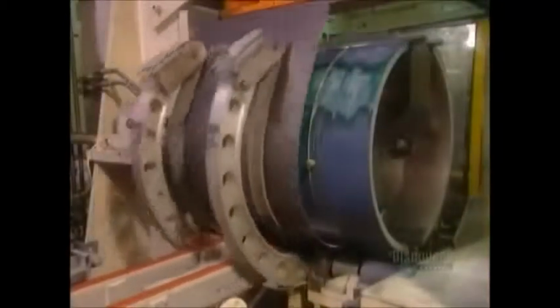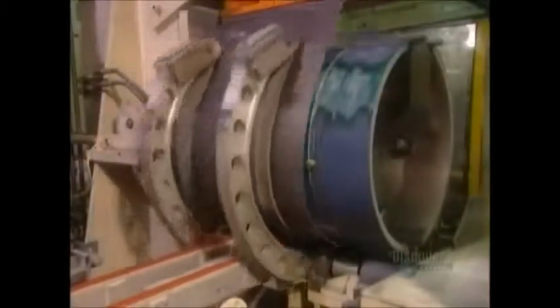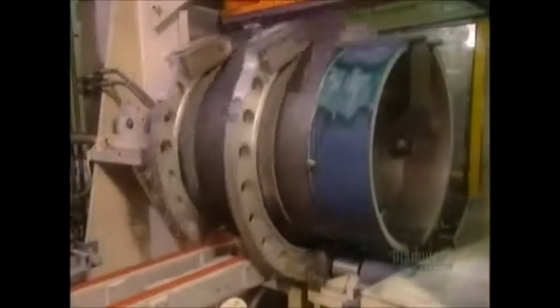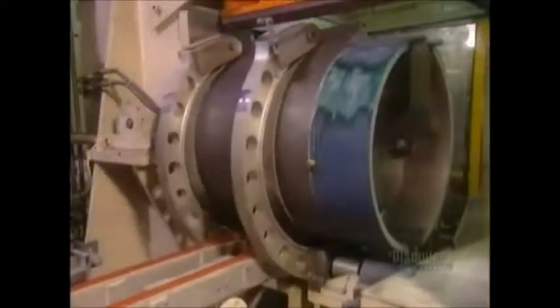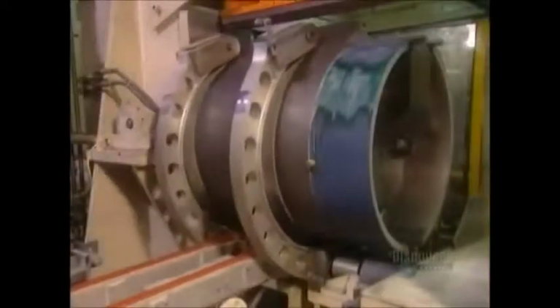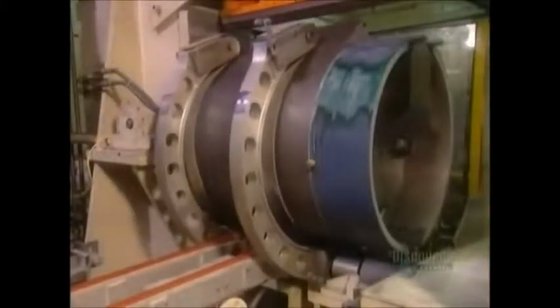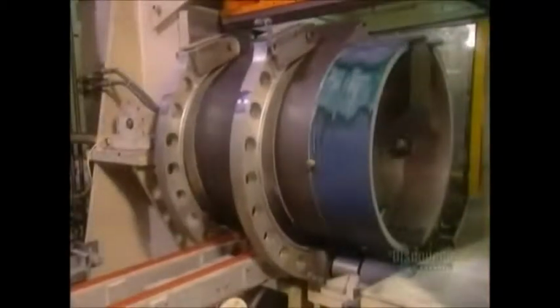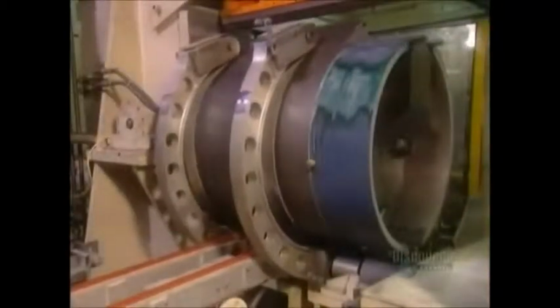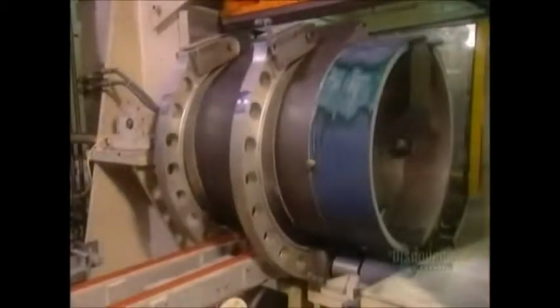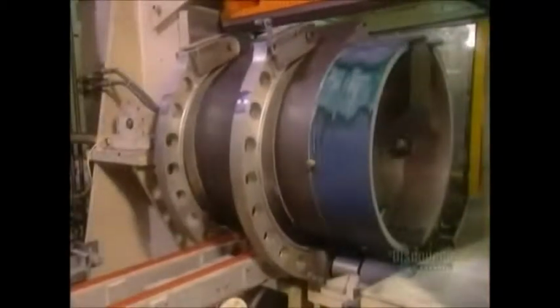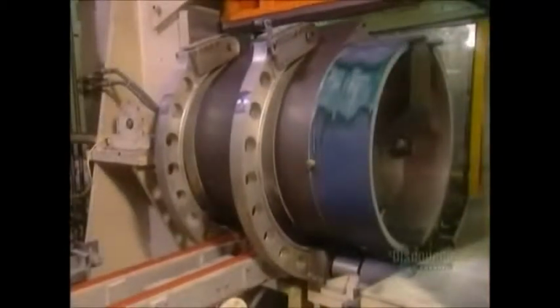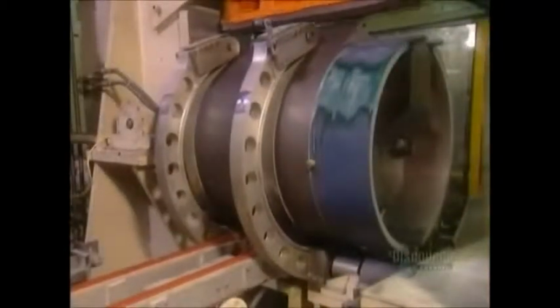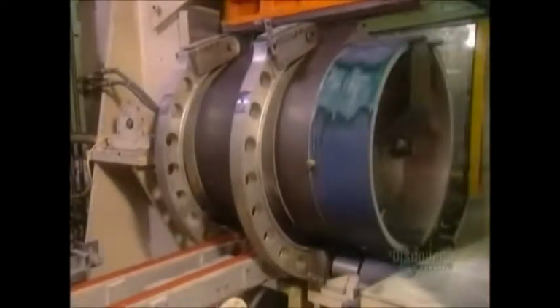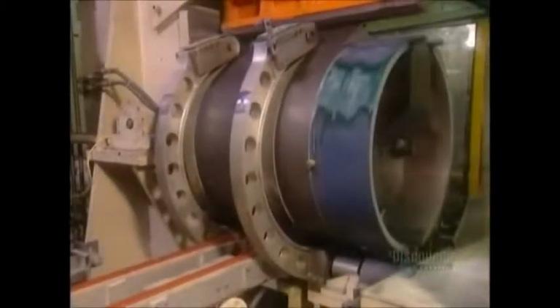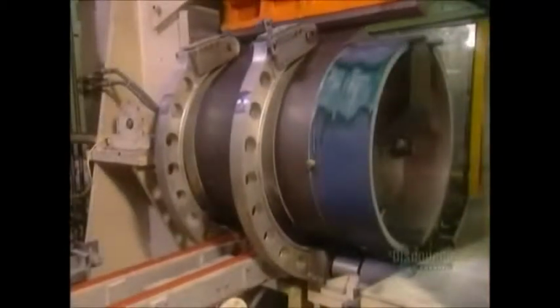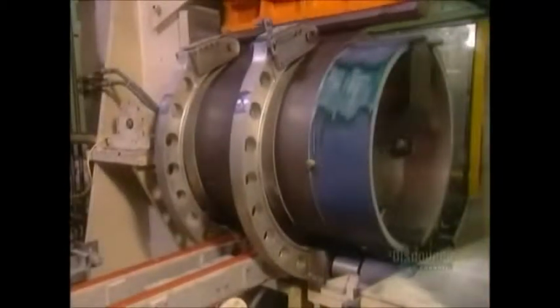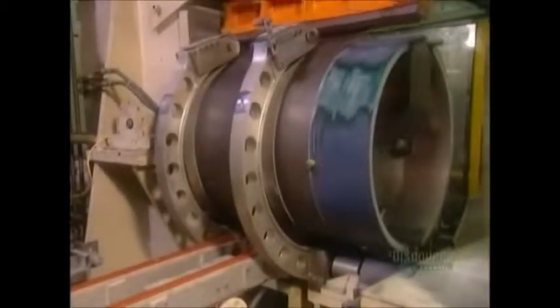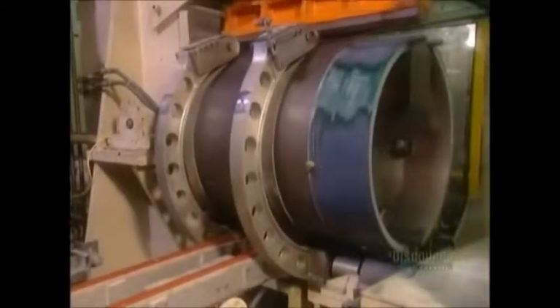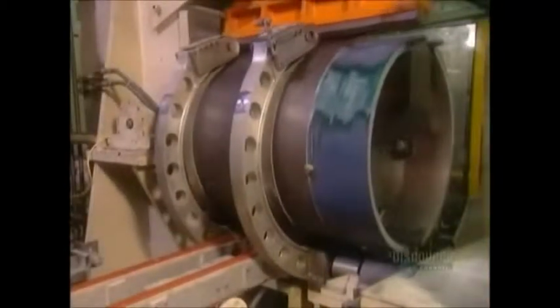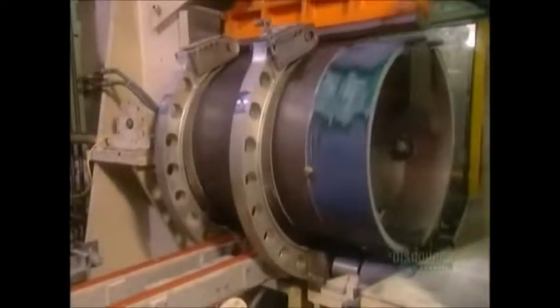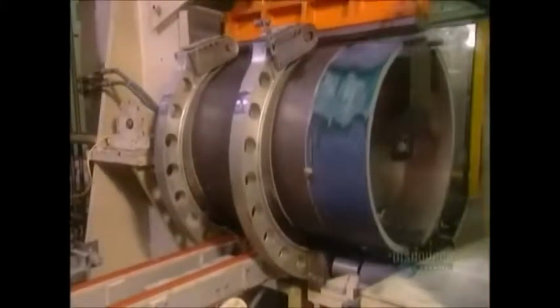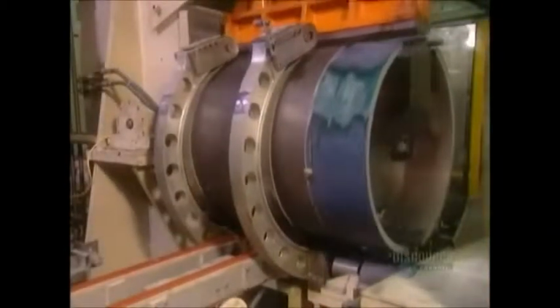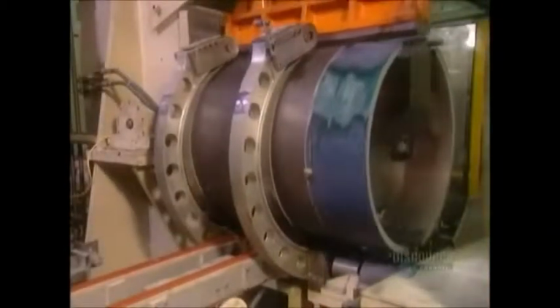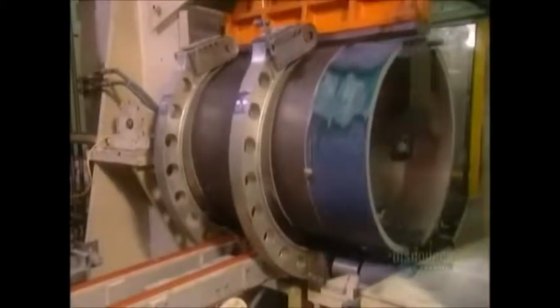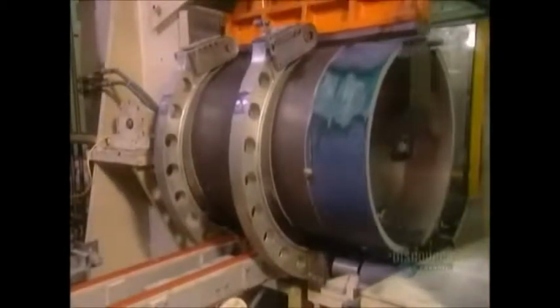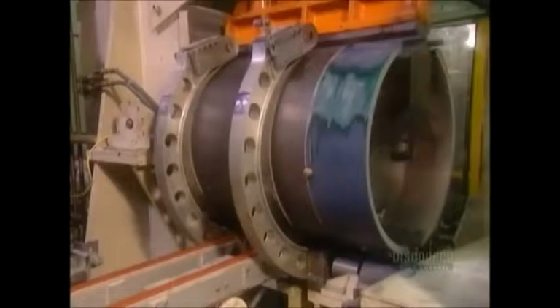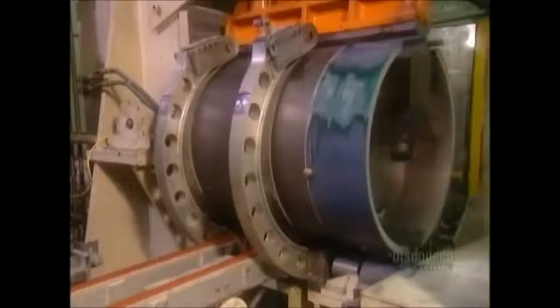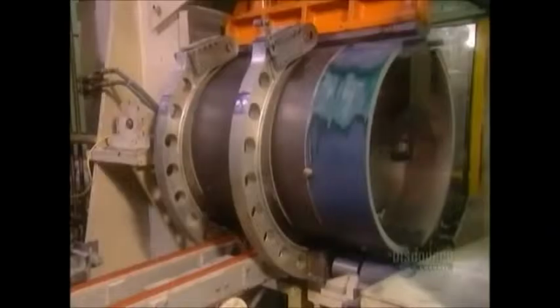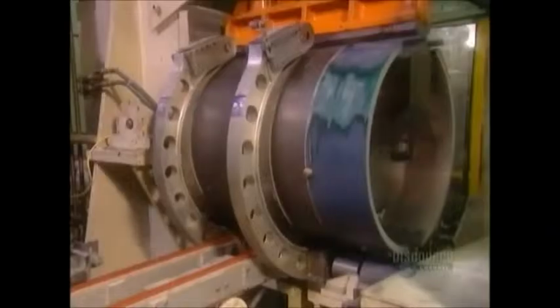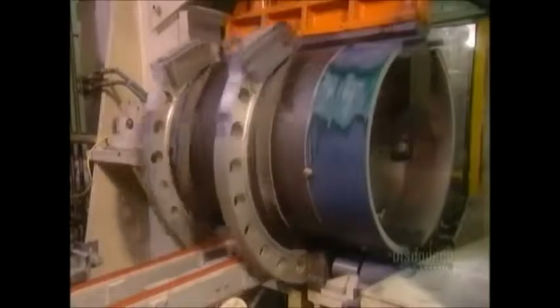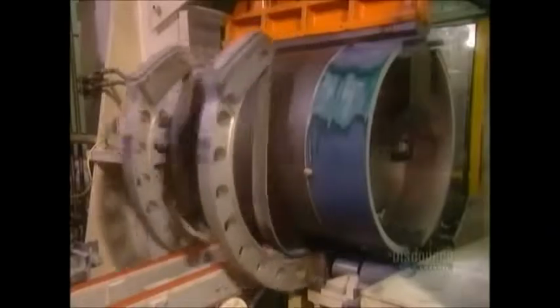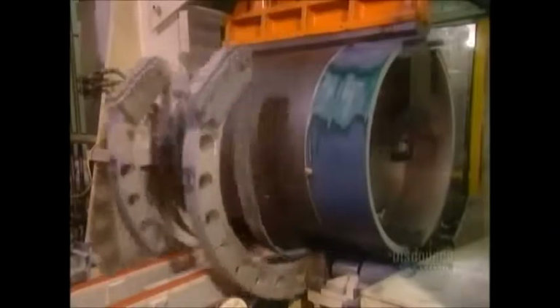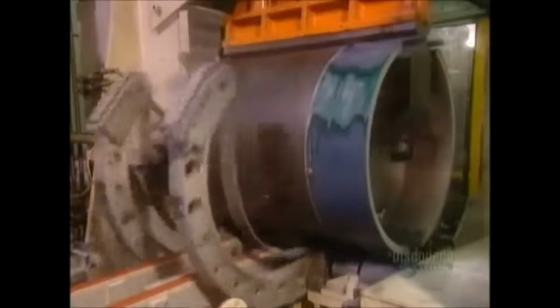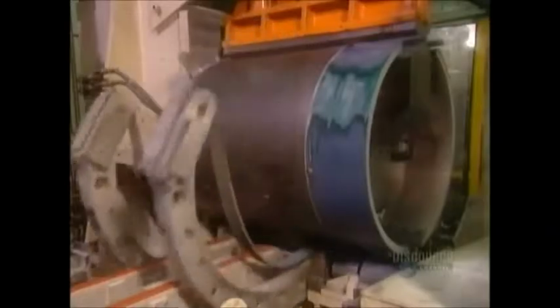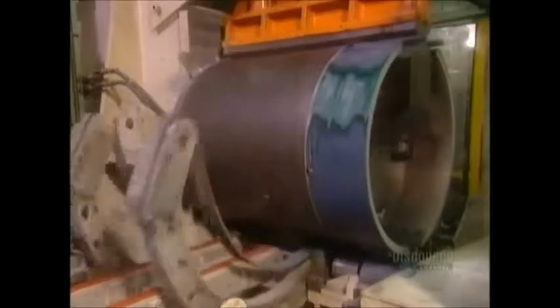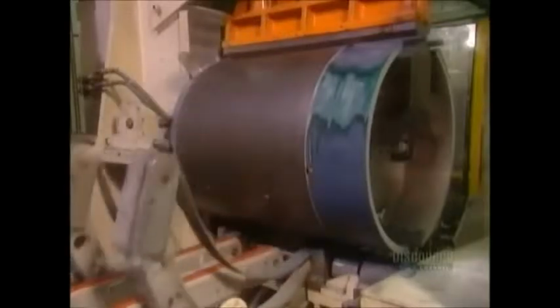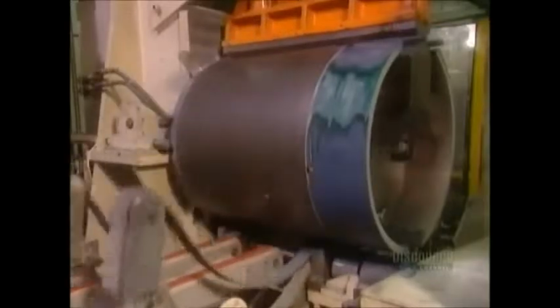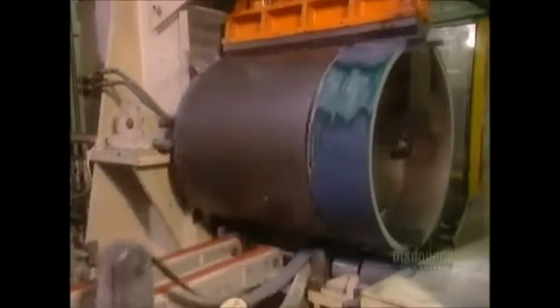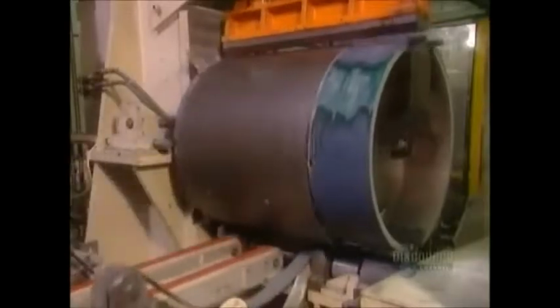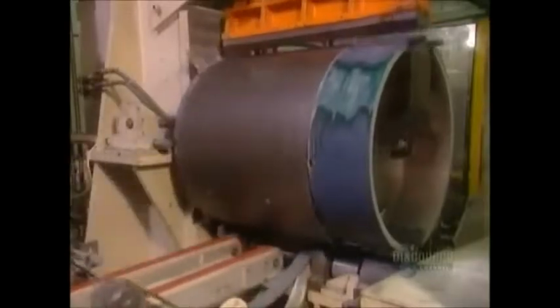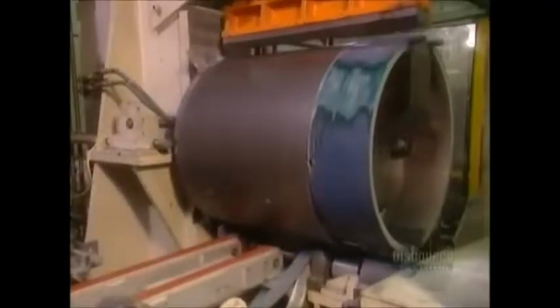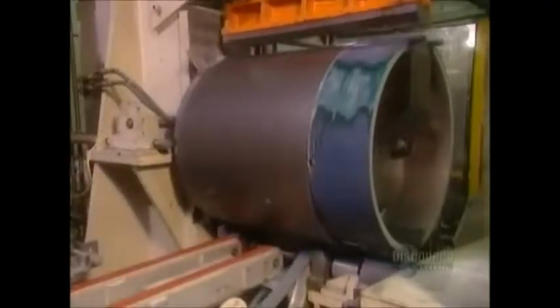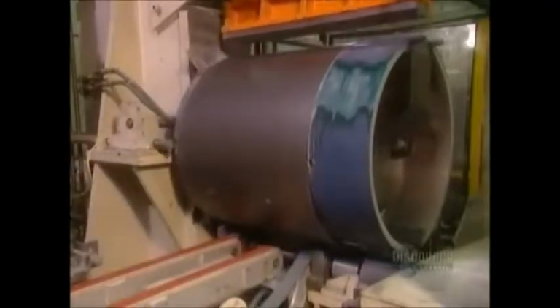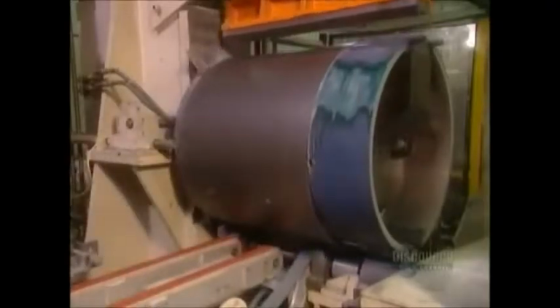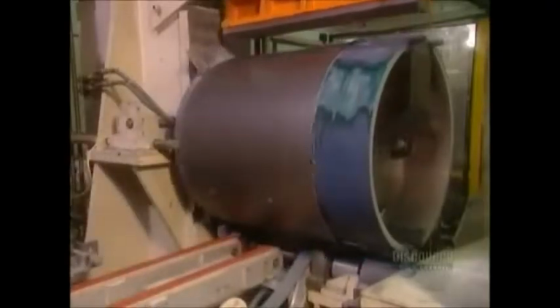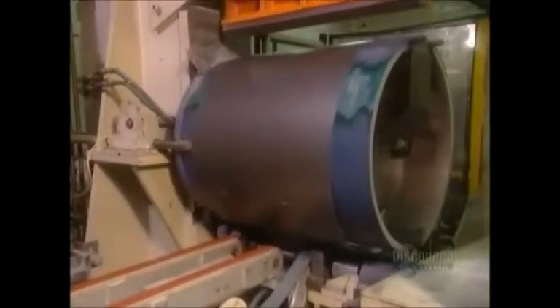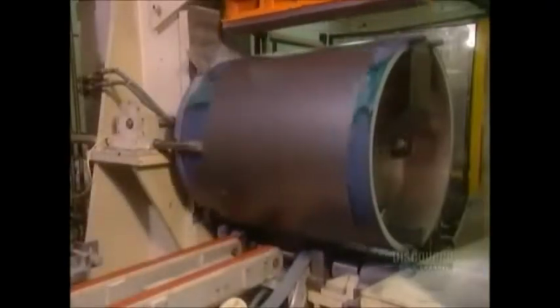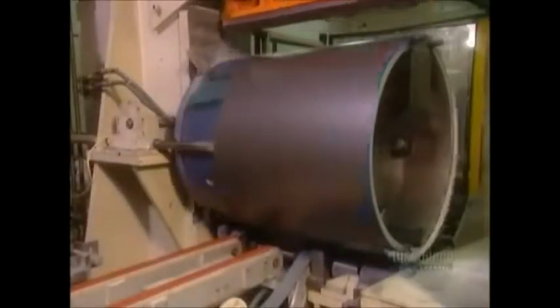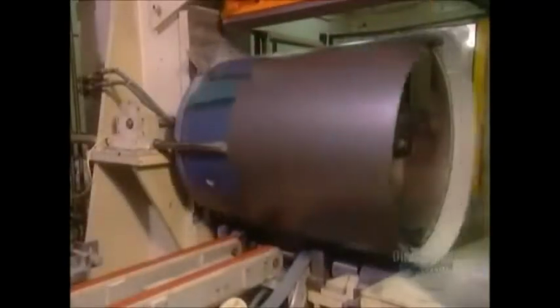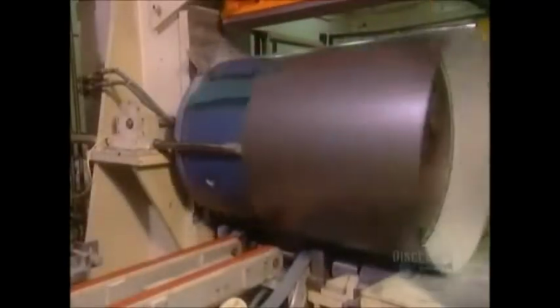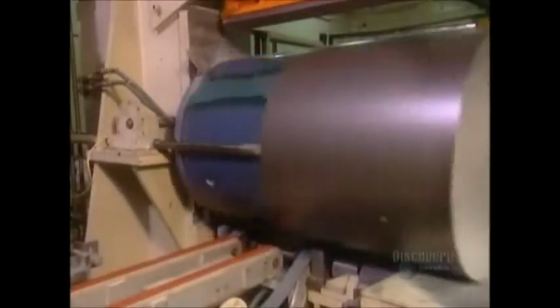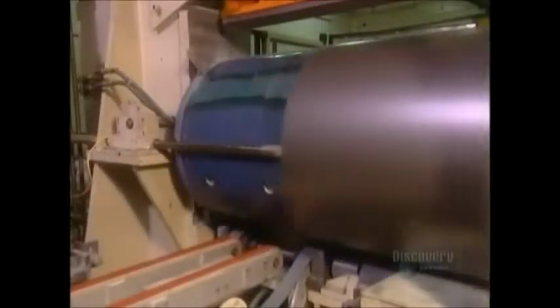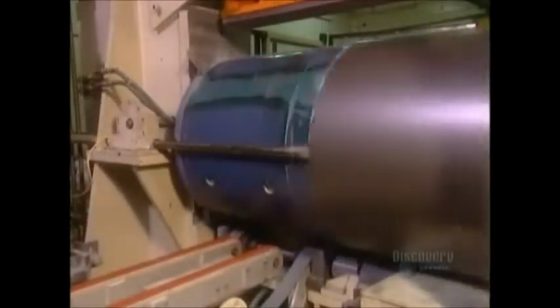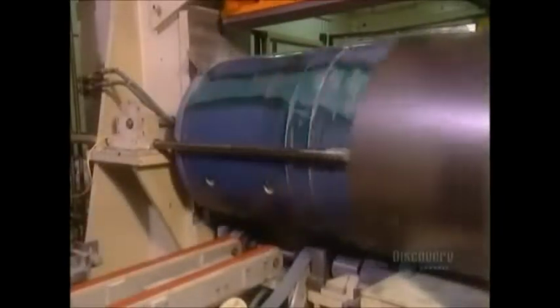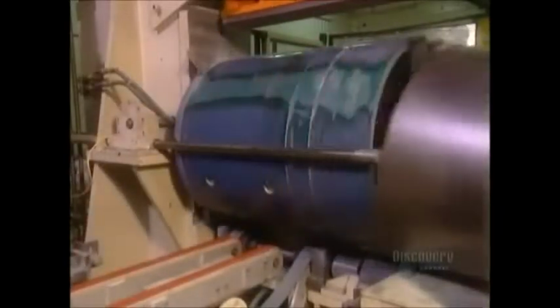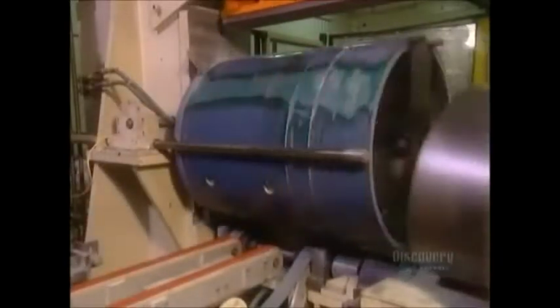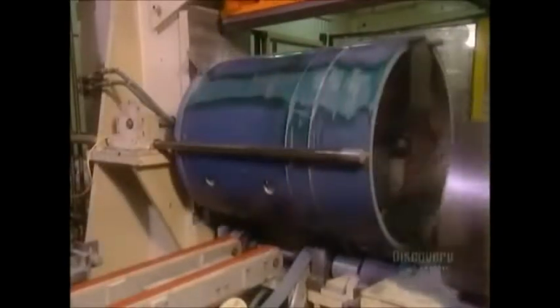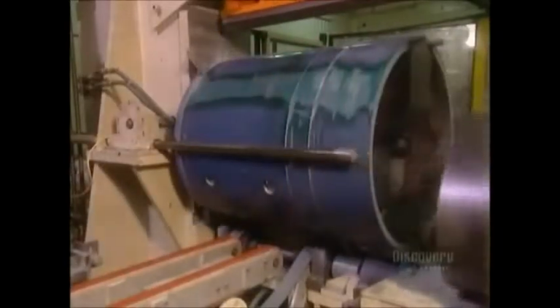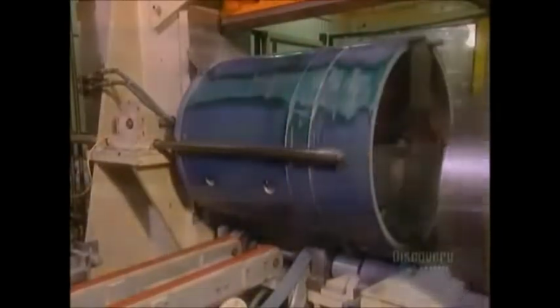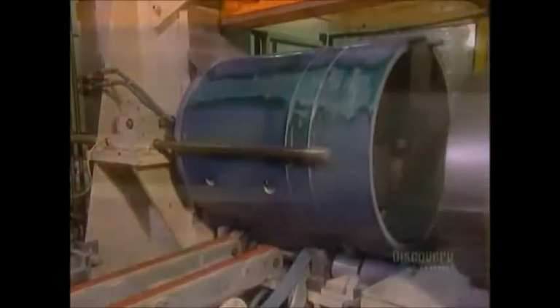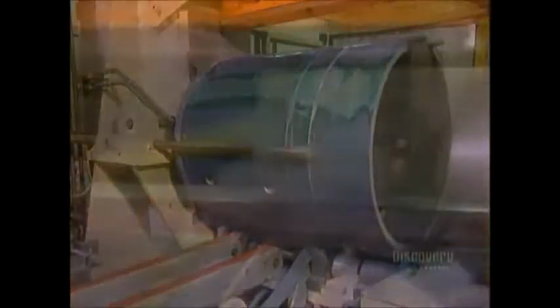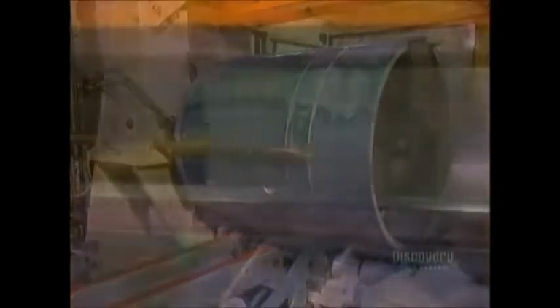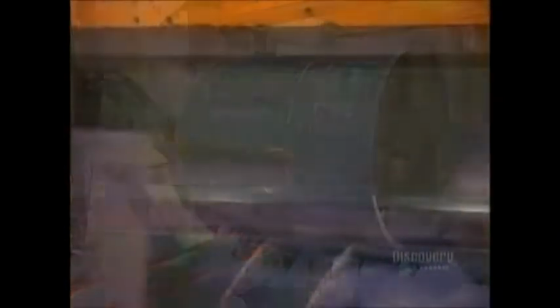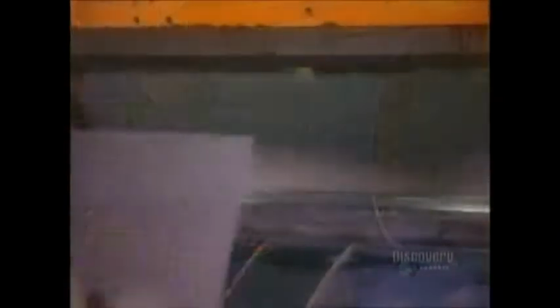To form the side of the drum, the machine bends a sheet of pre-painted steel into a circular shape.